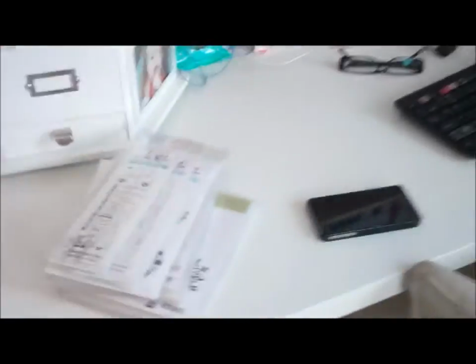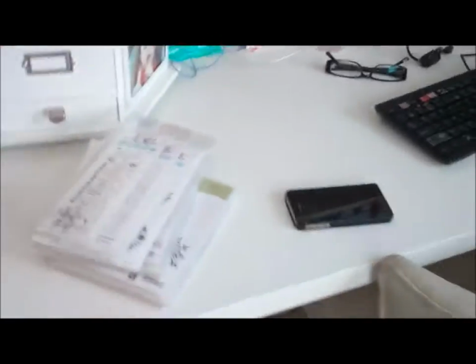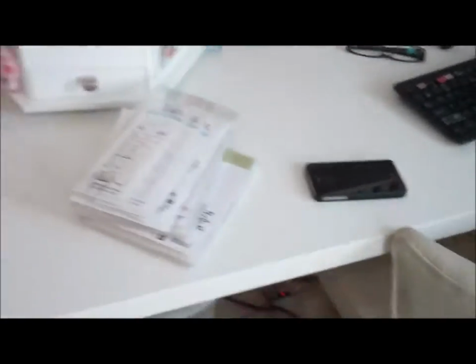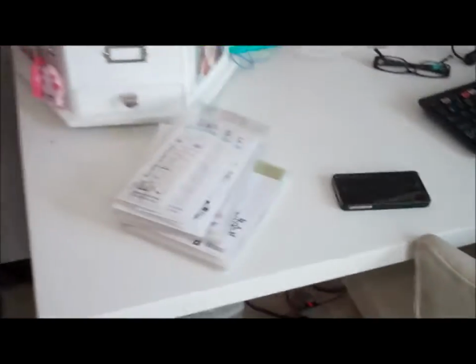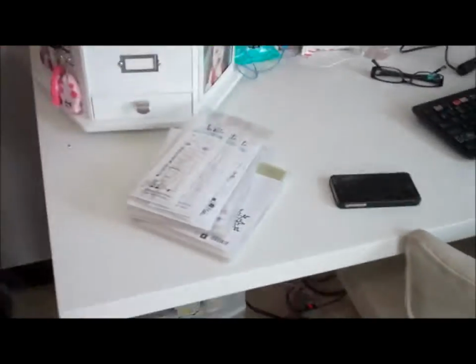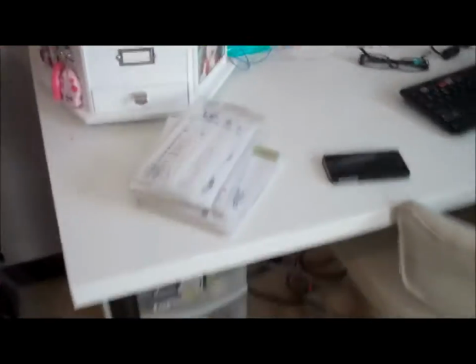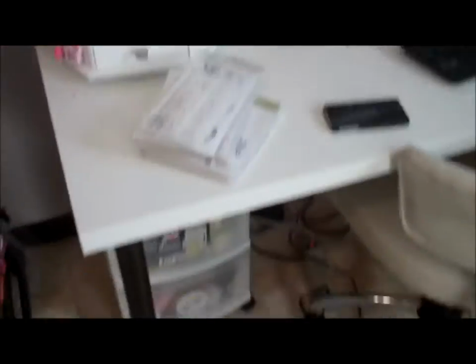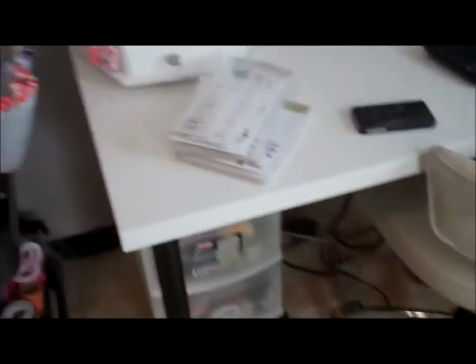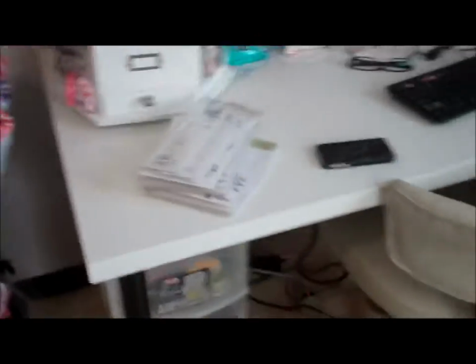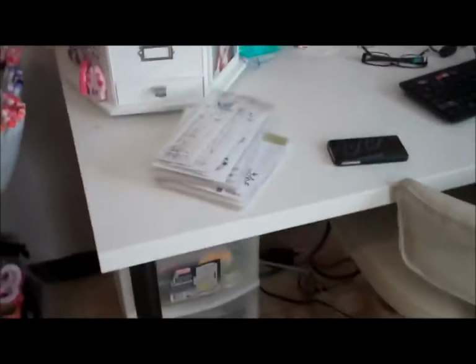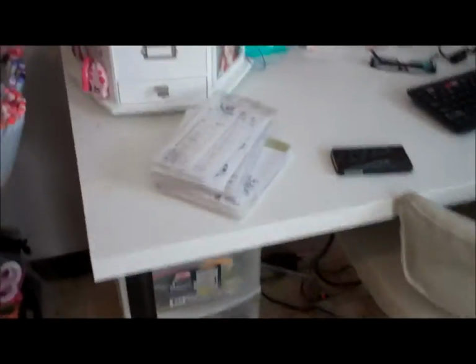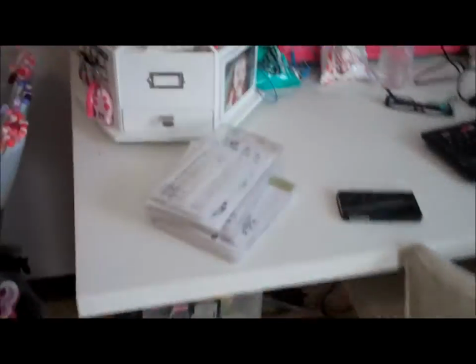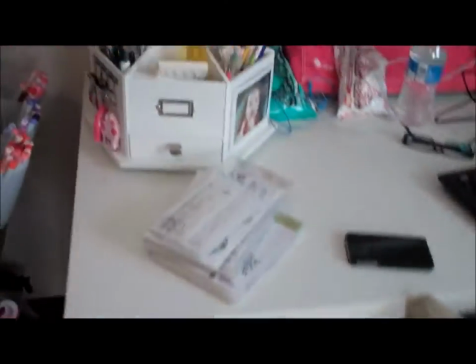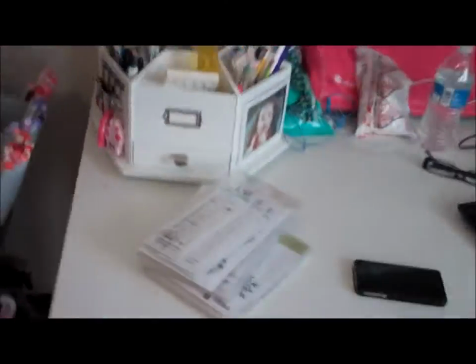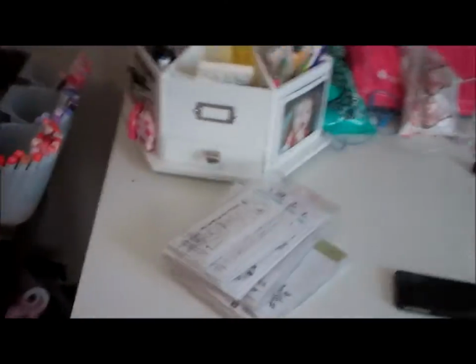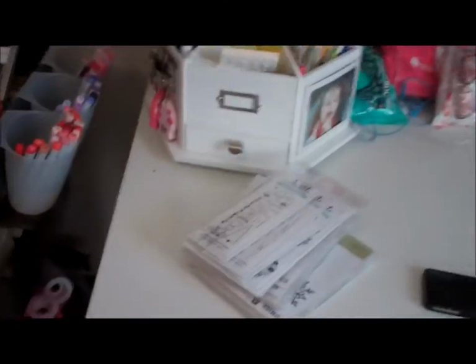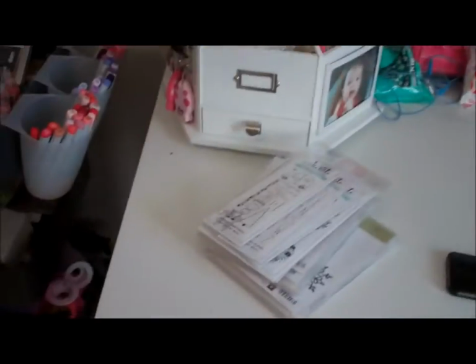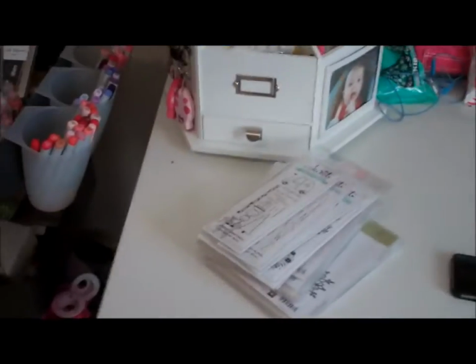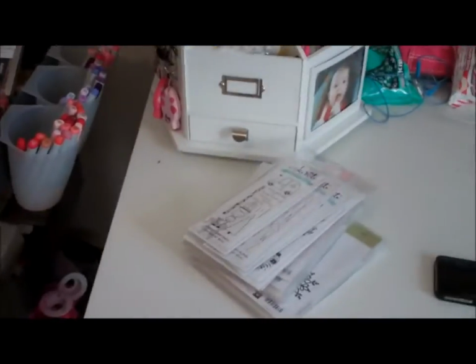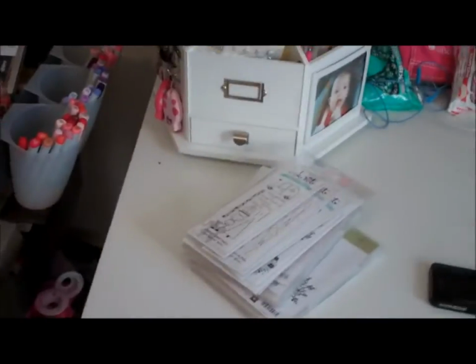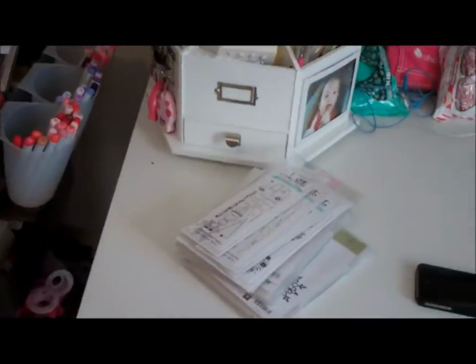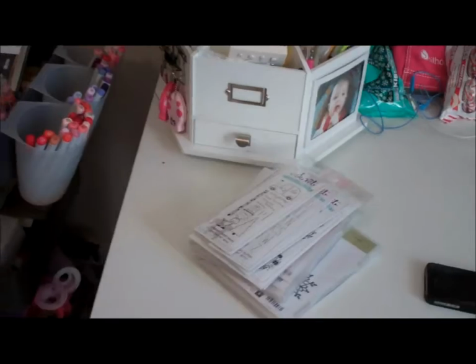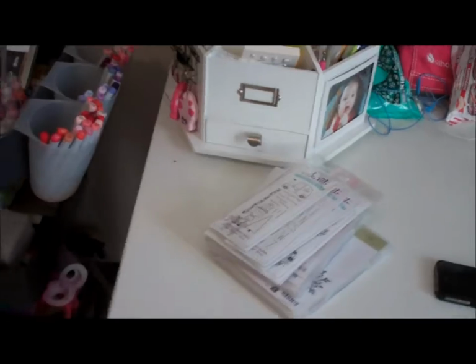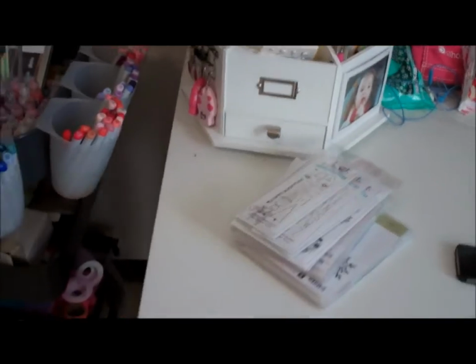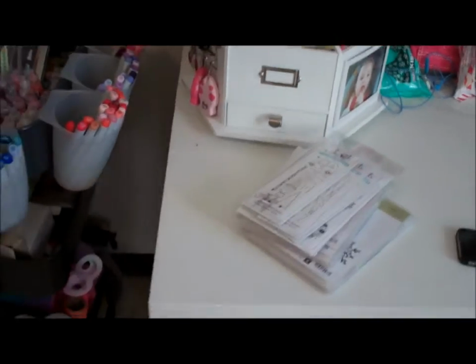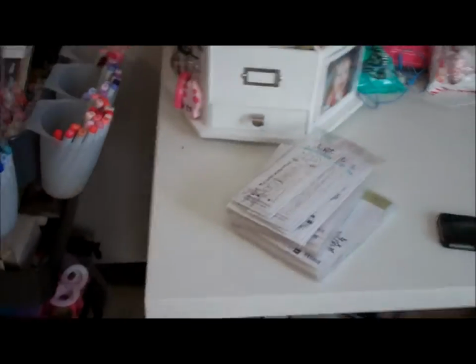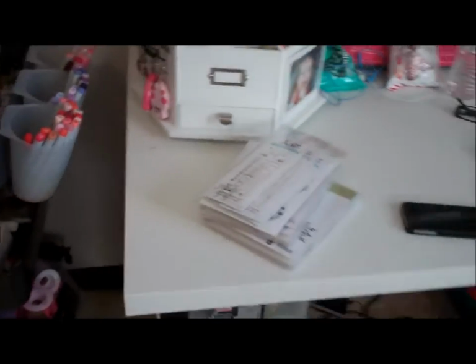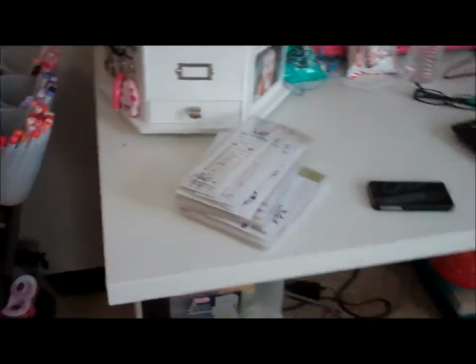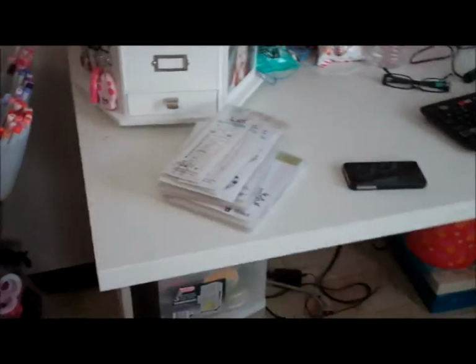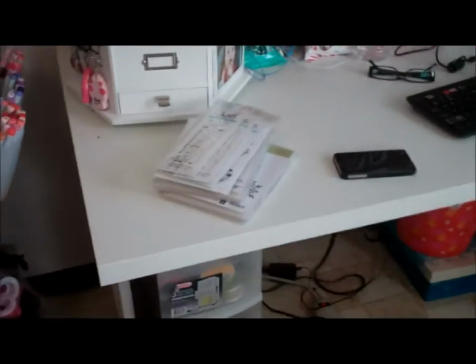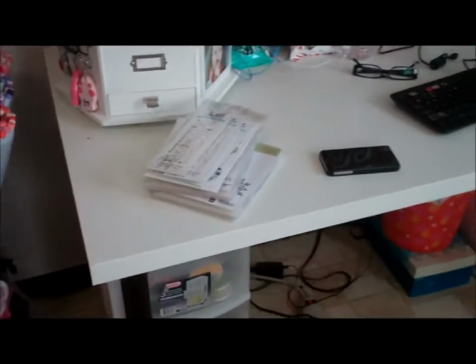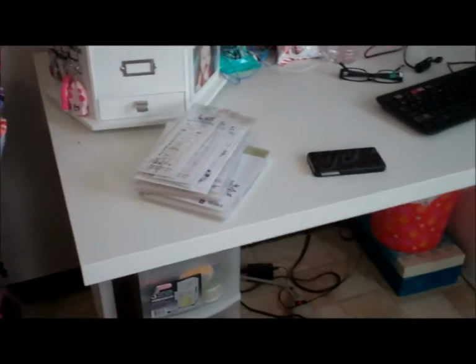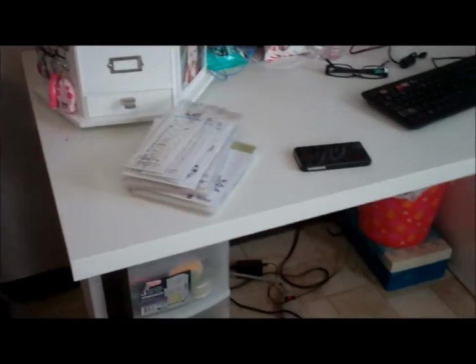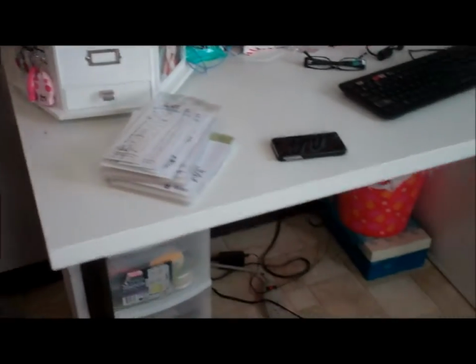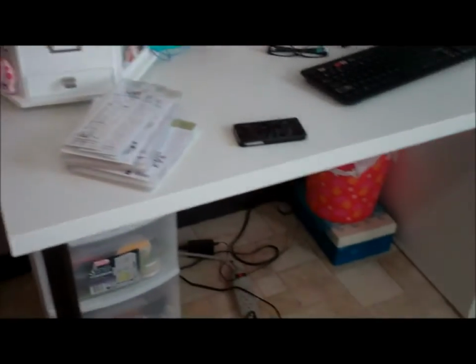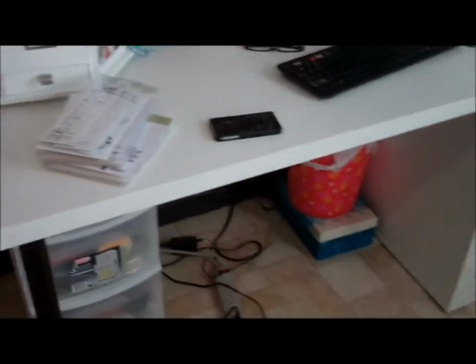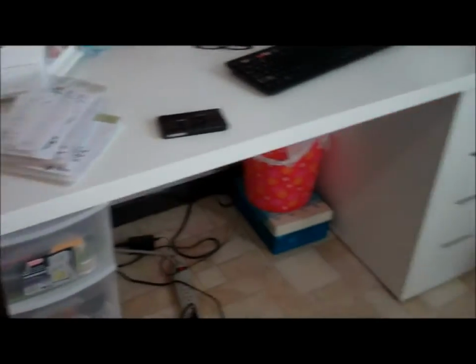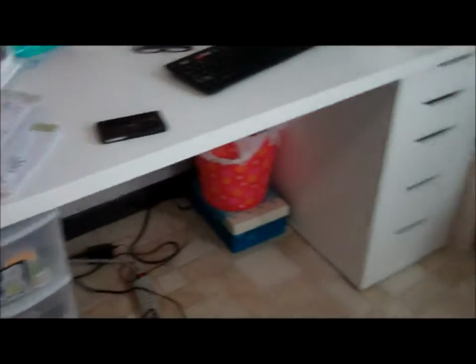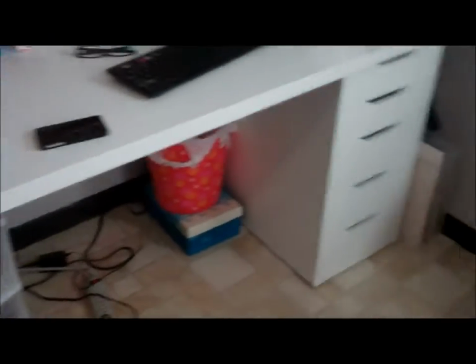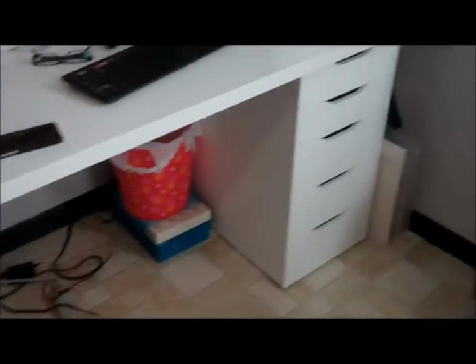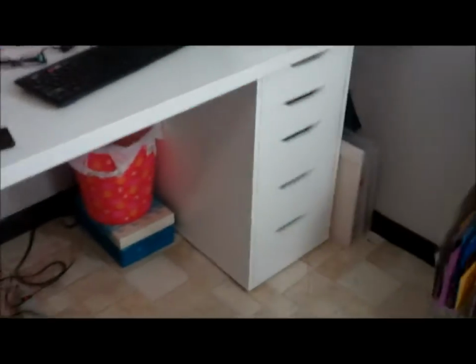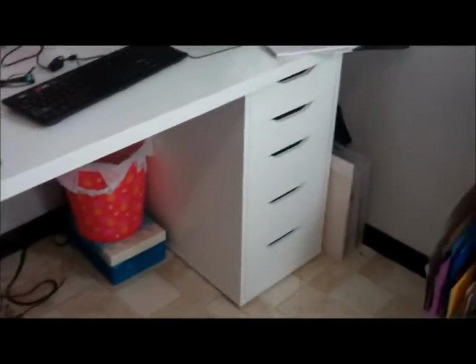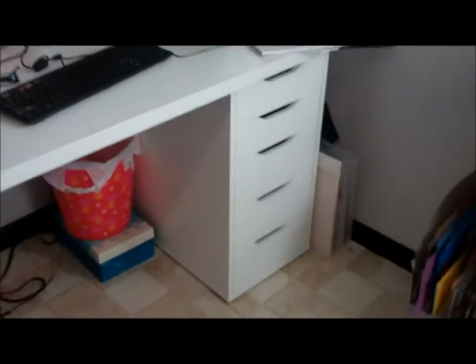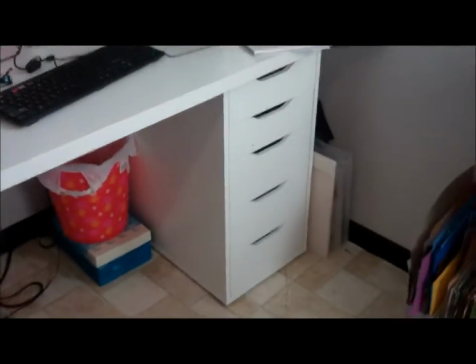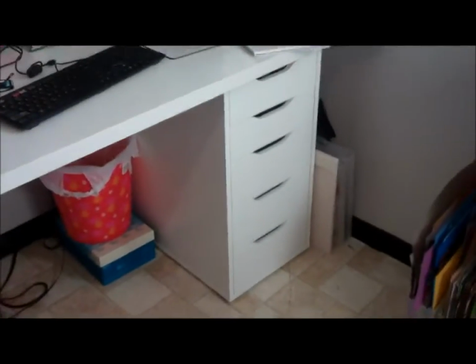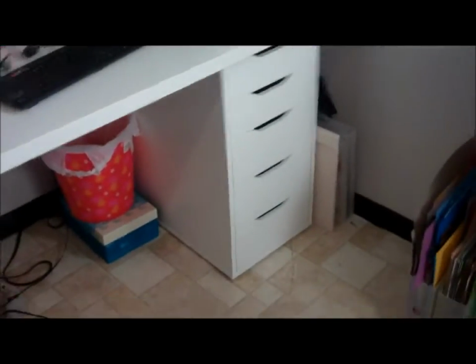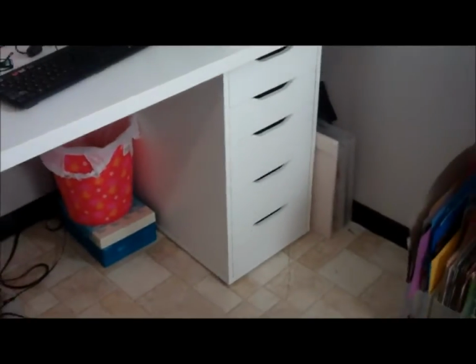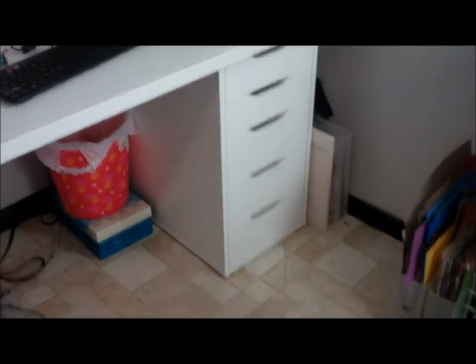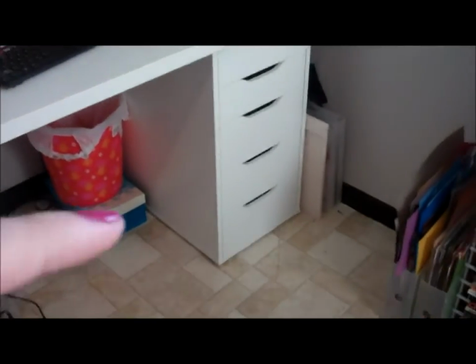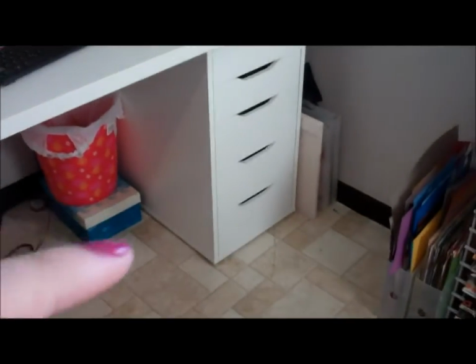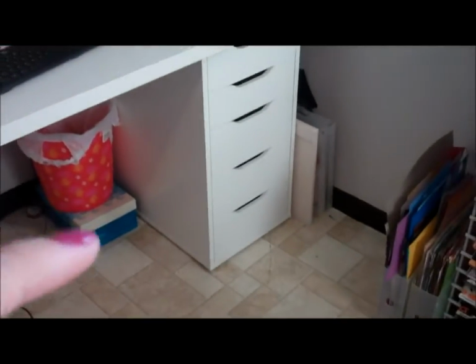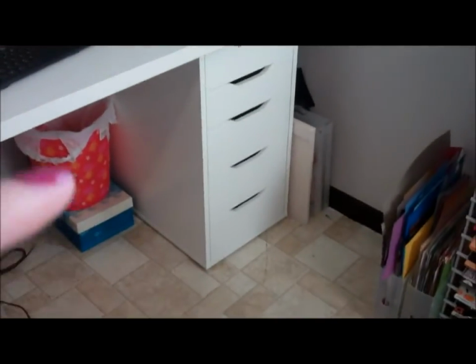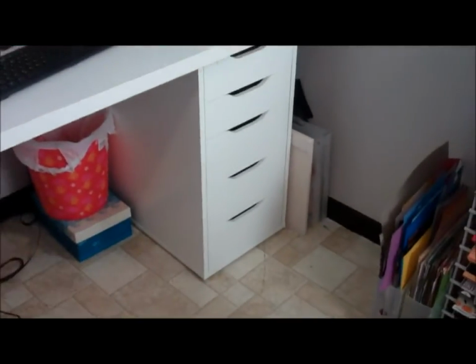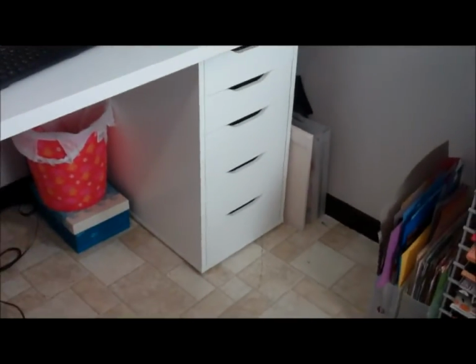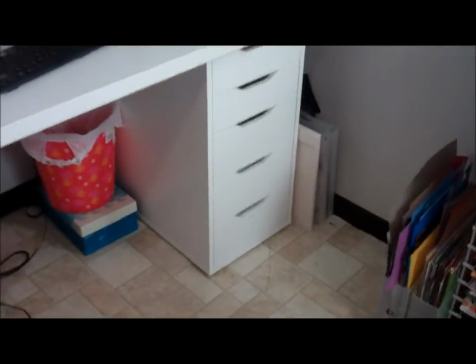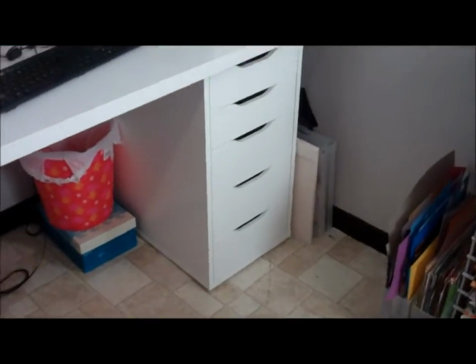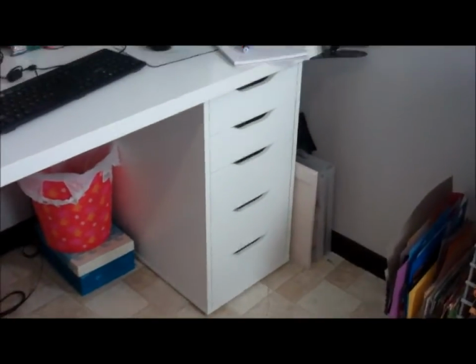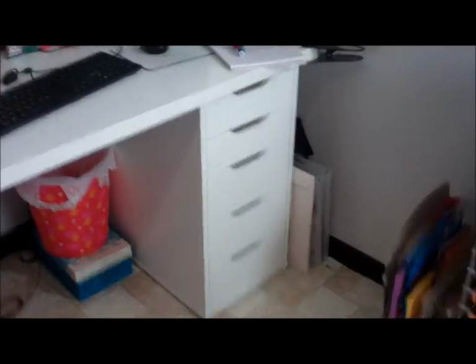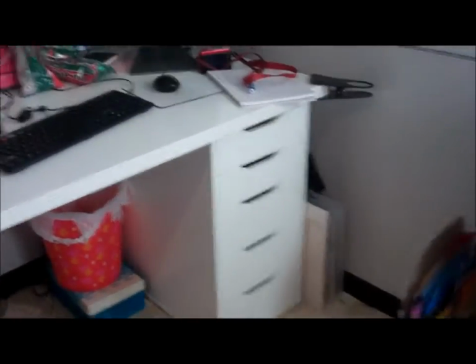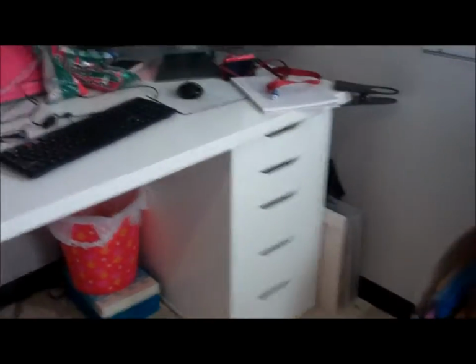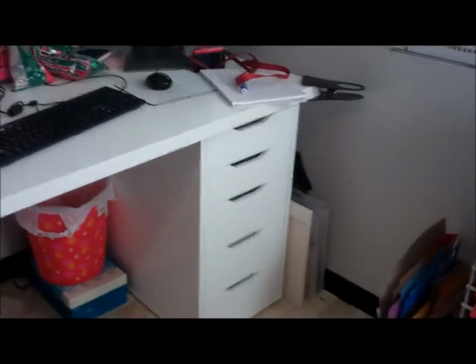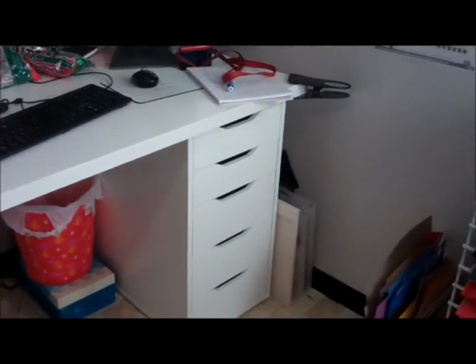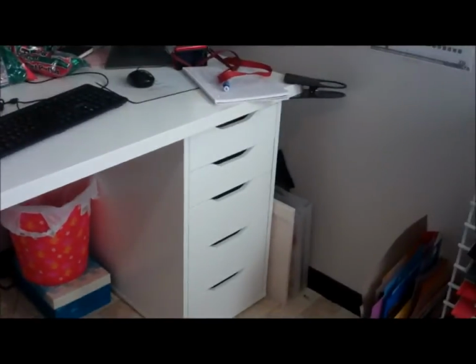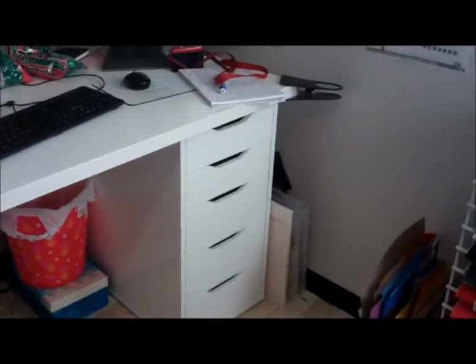Here is my newest addition to furniture — my desk. And I love how I have the drawers on the one side.